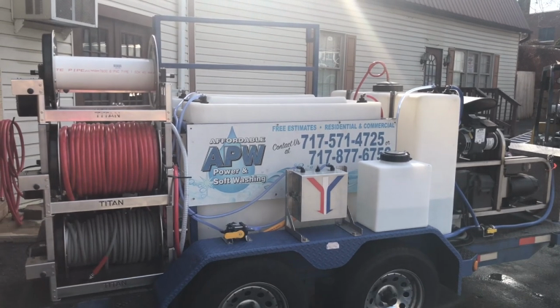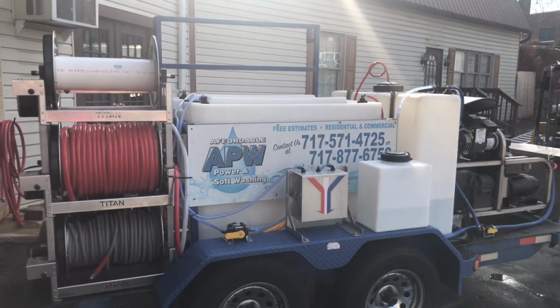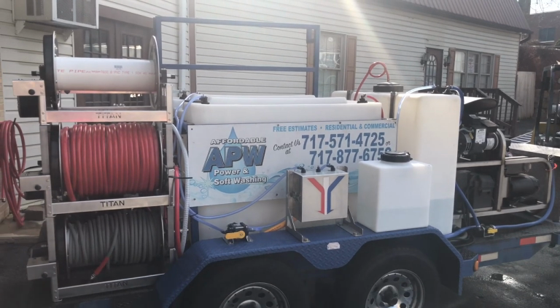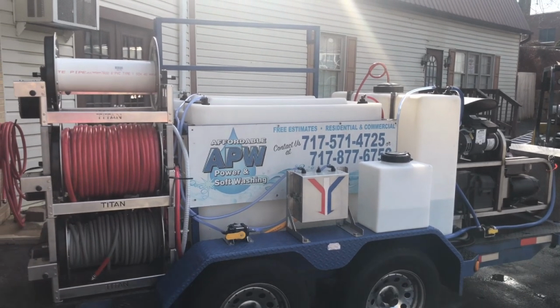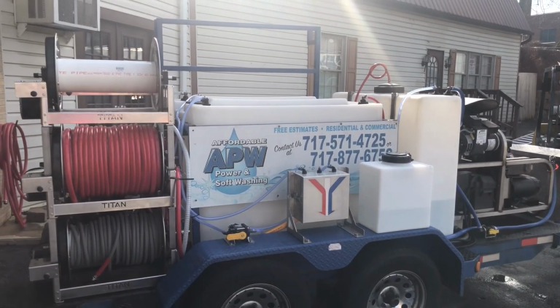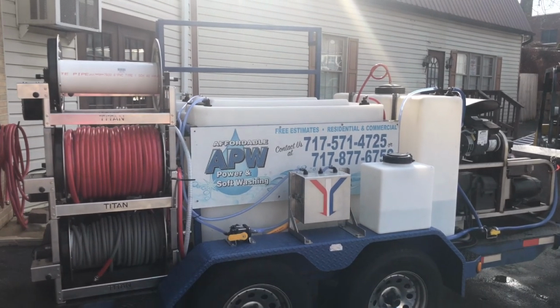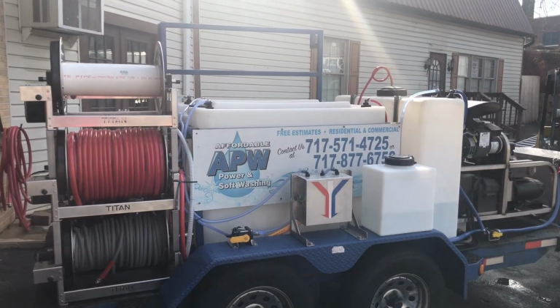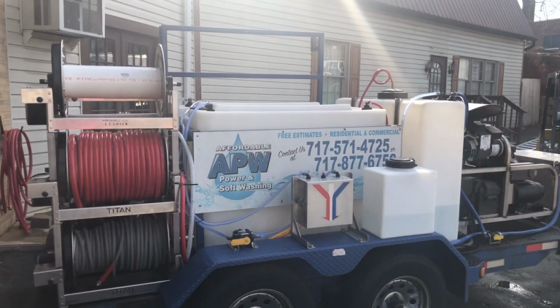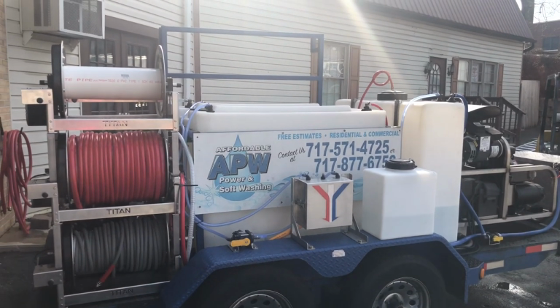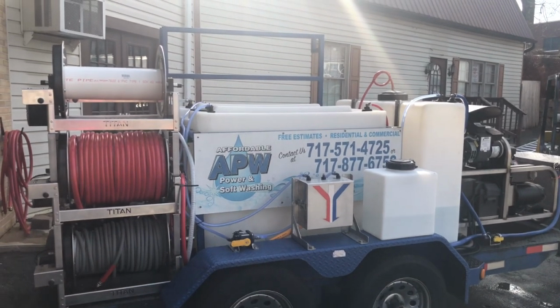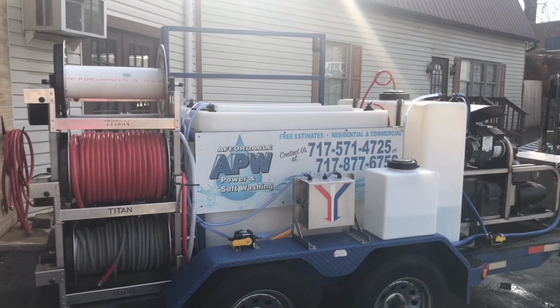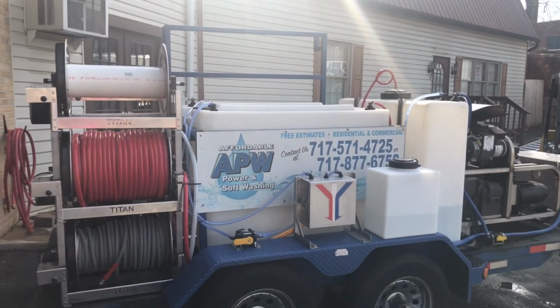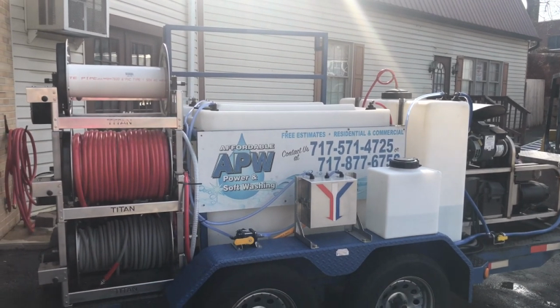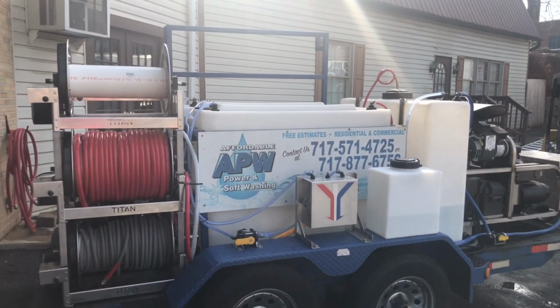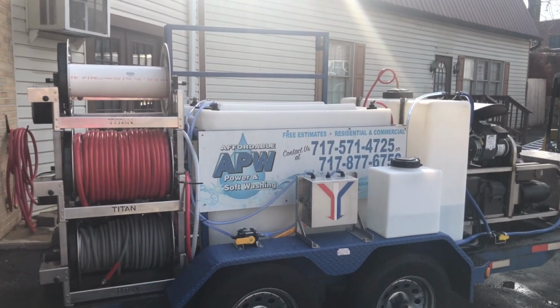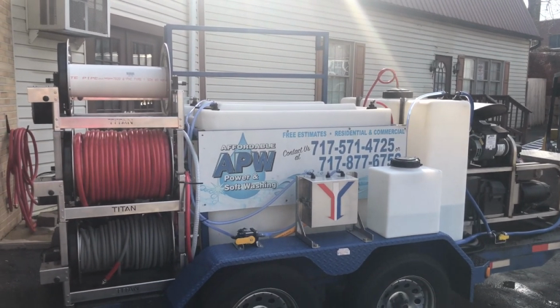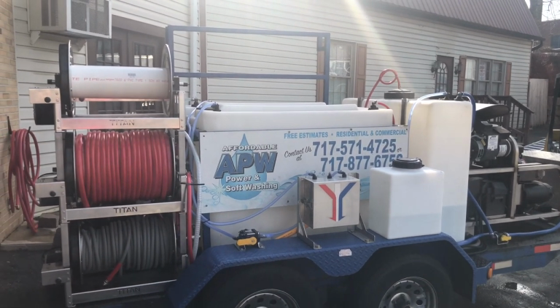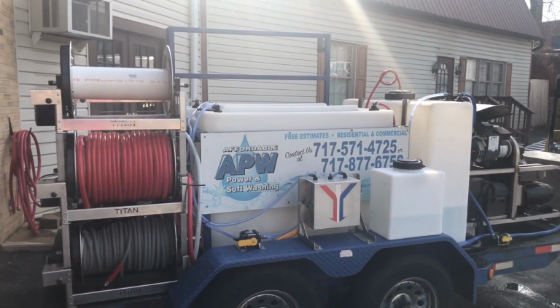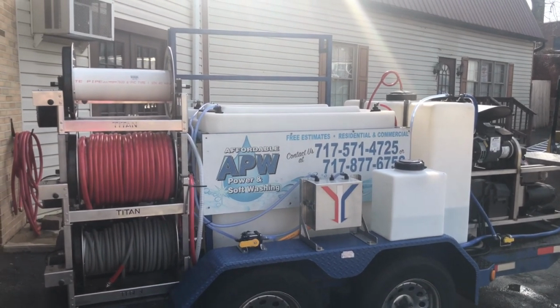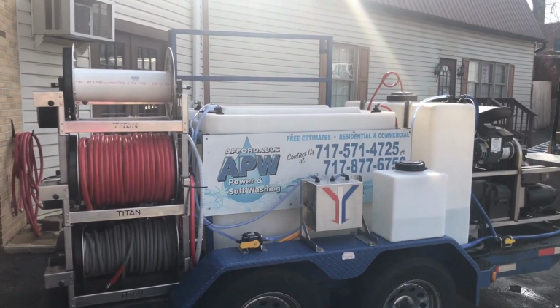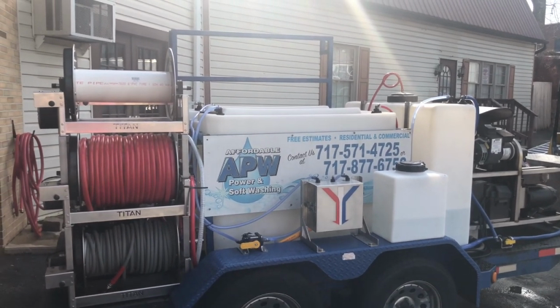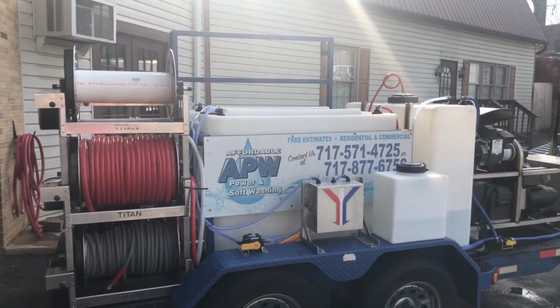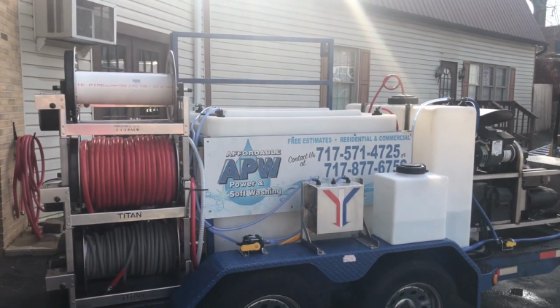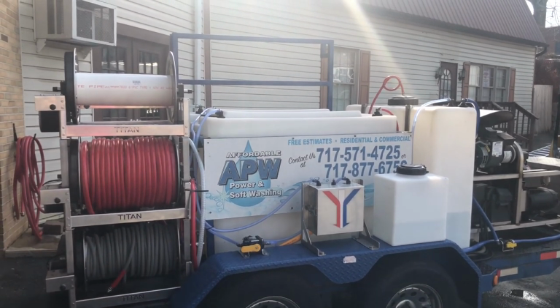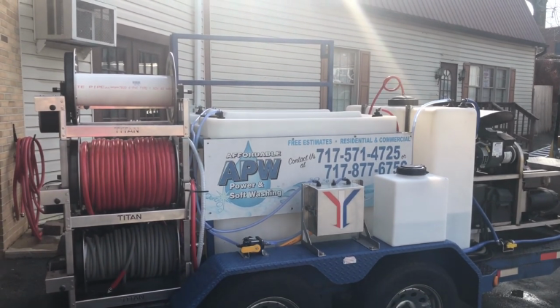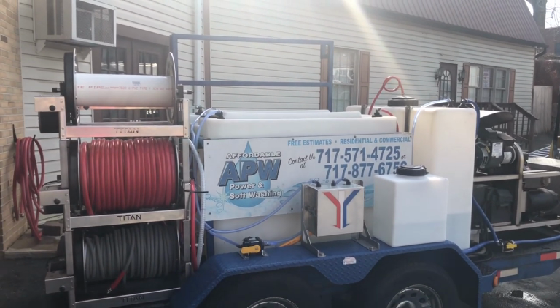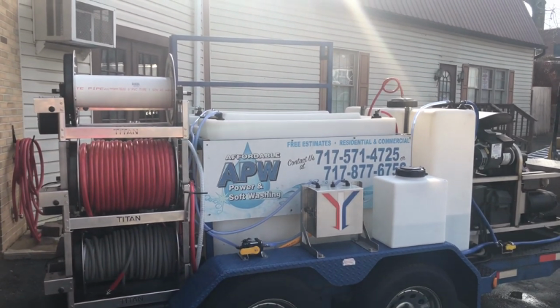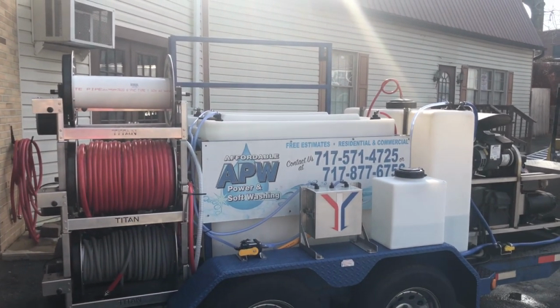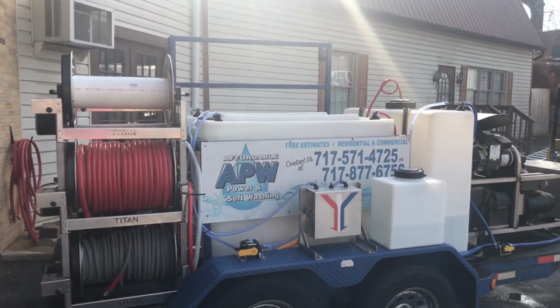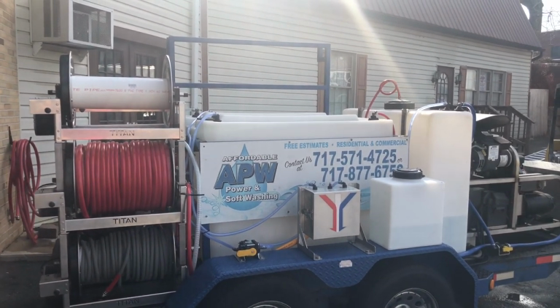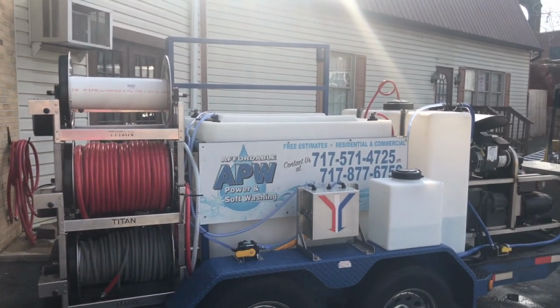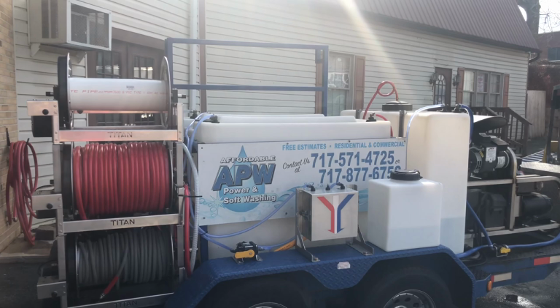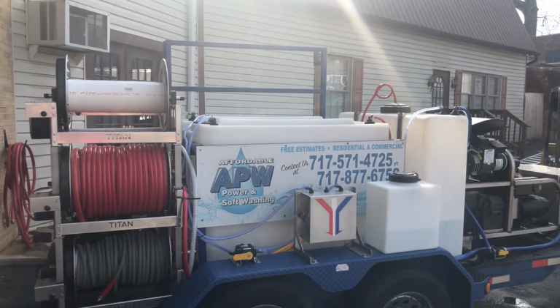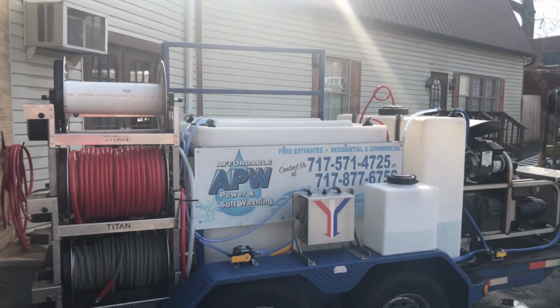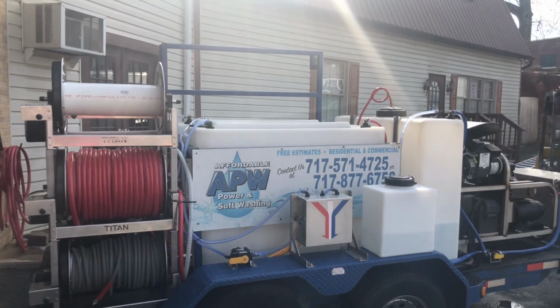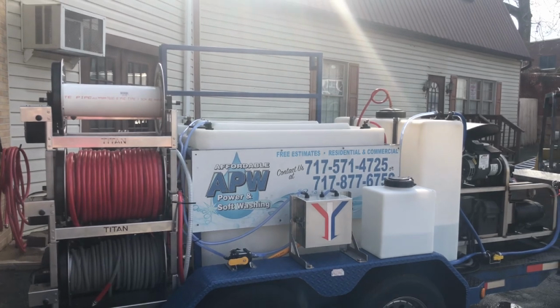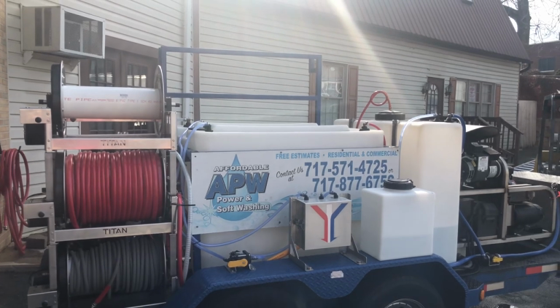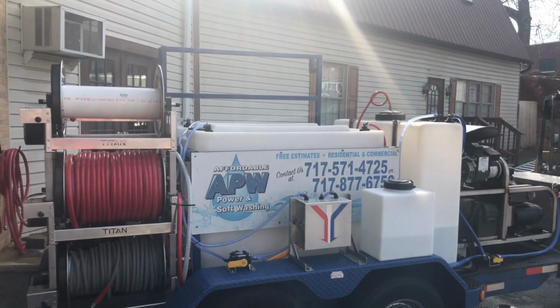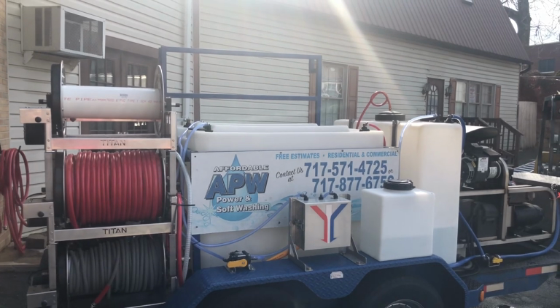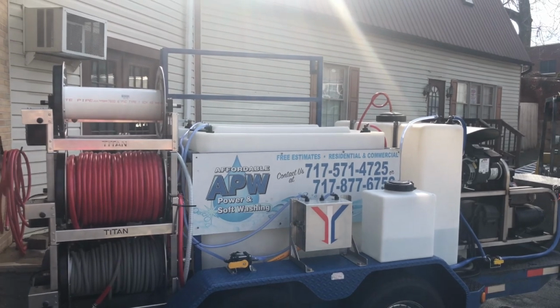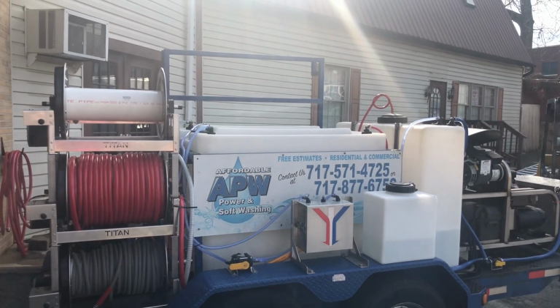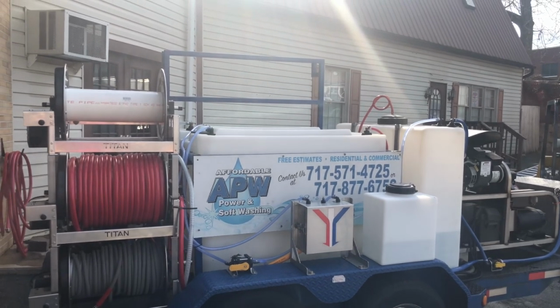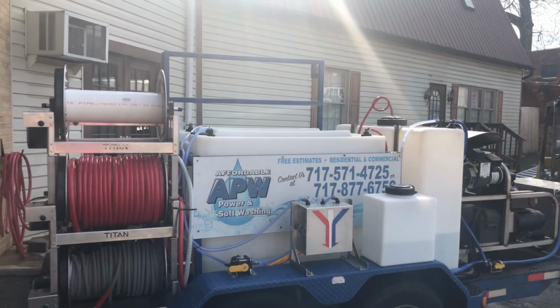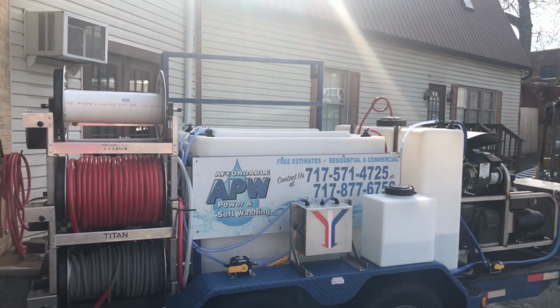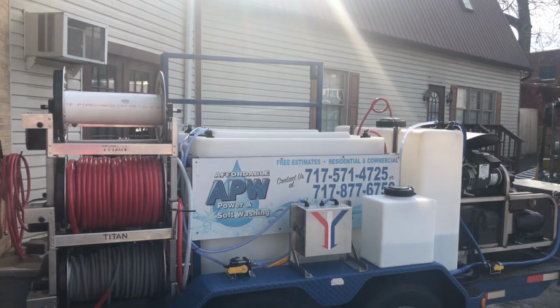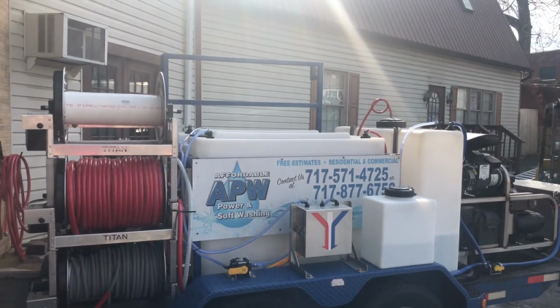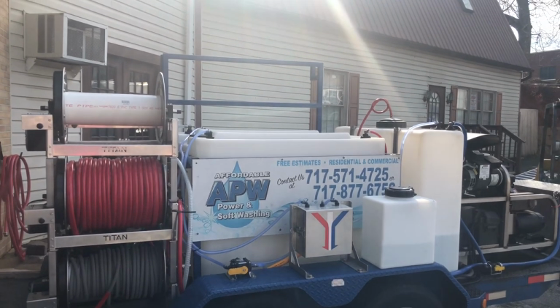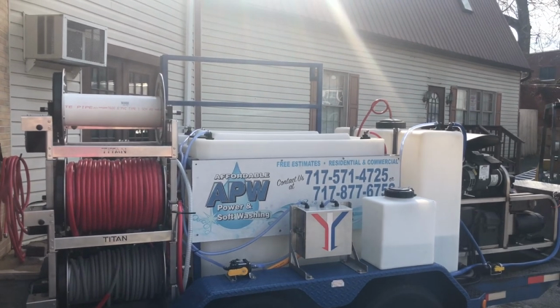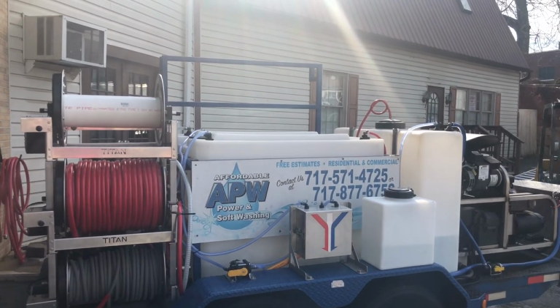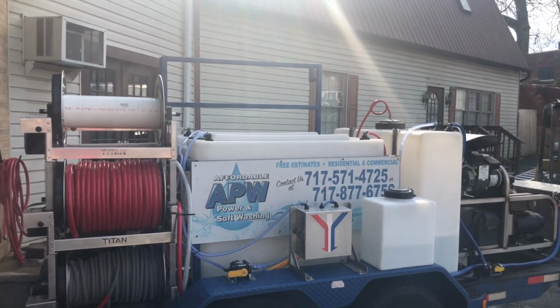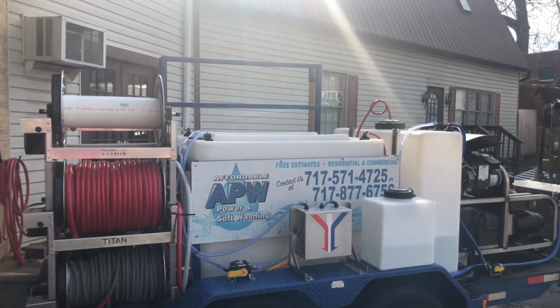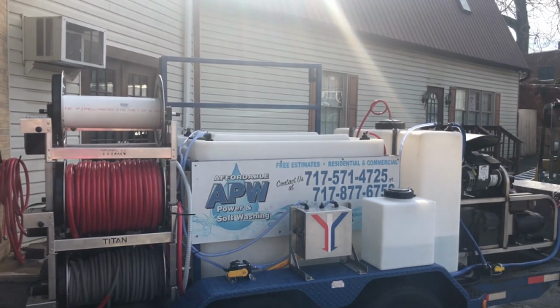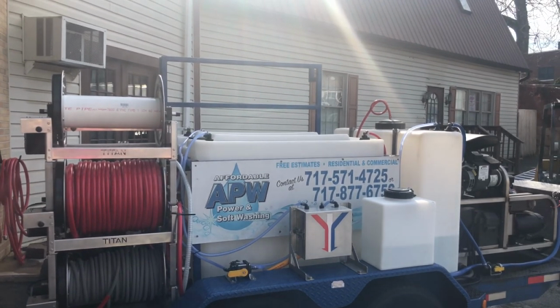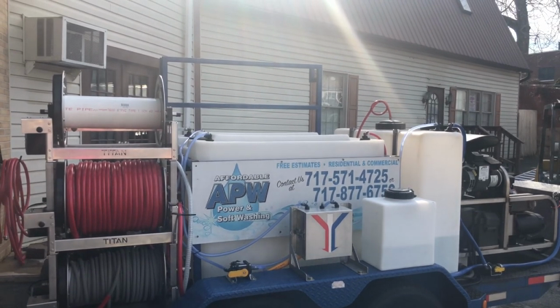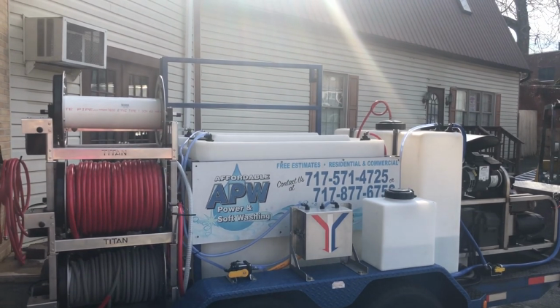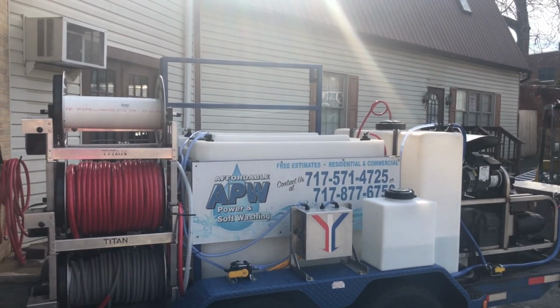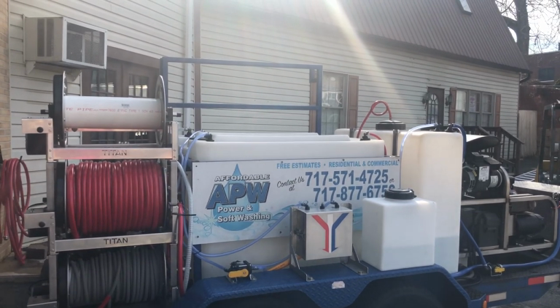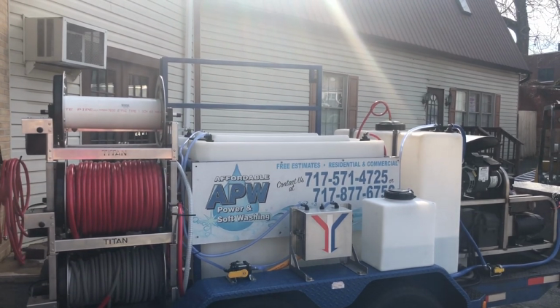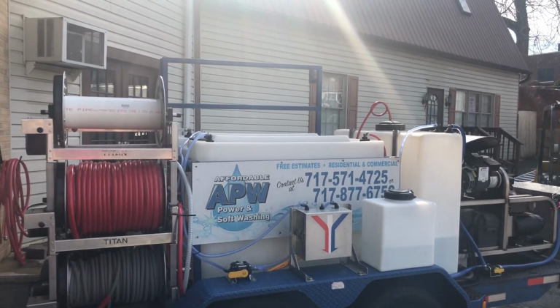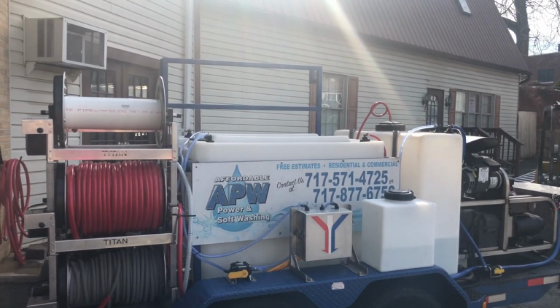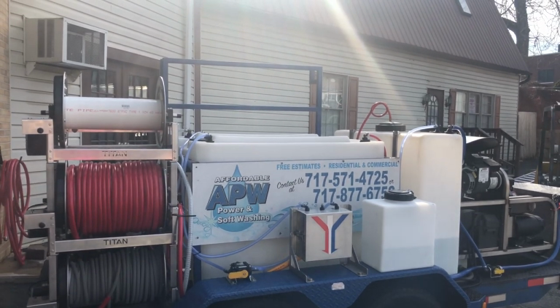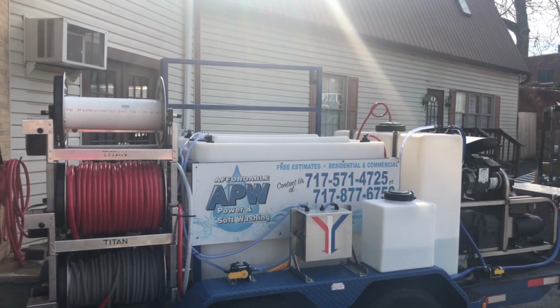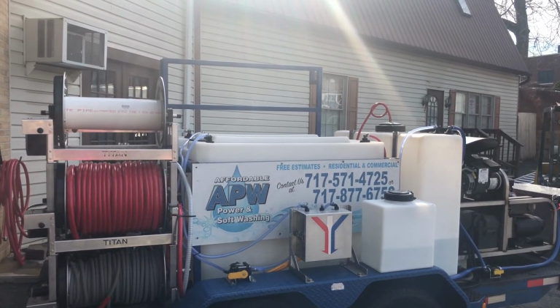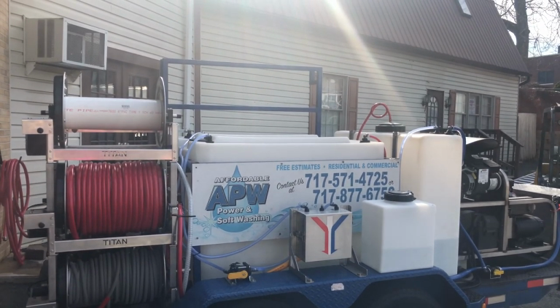Good afternoon everyone, Power Wash Store of Central PA. I want to give you a look here at this trailer that we're just getting ready to hand back over to the customer.